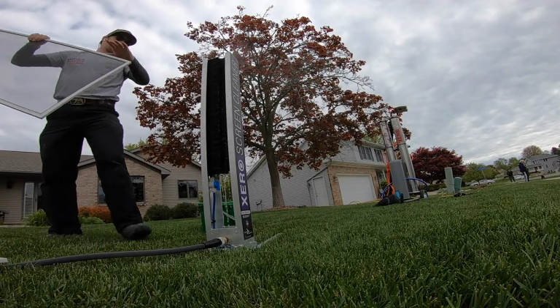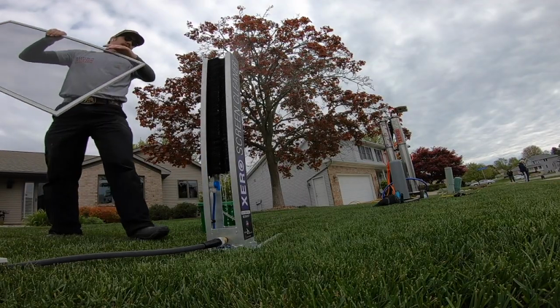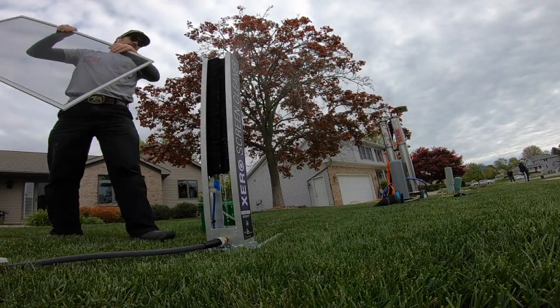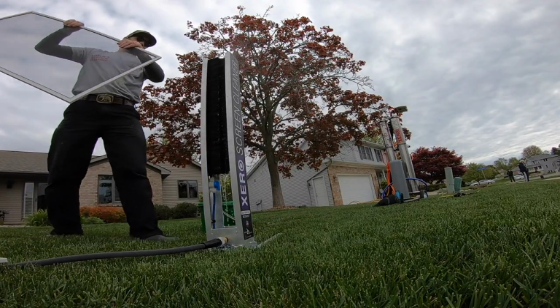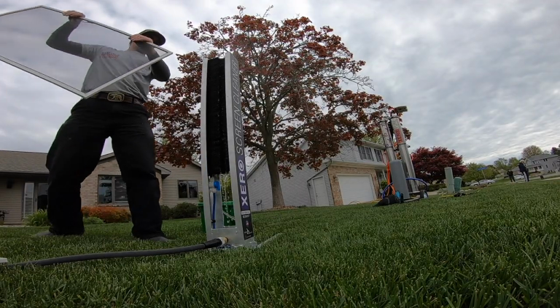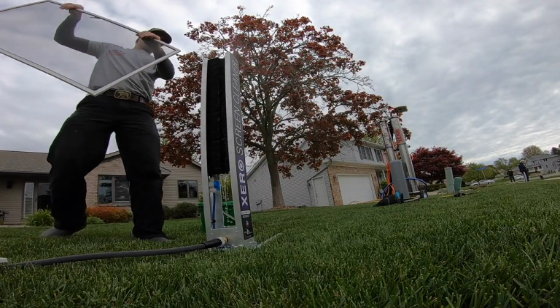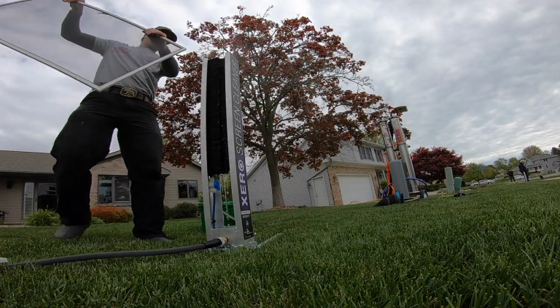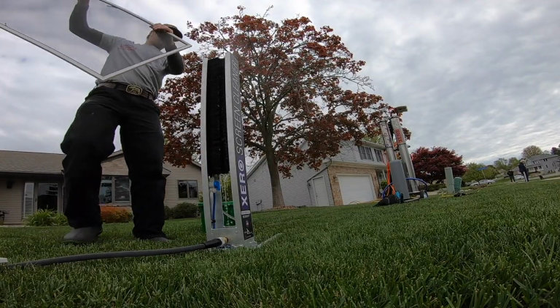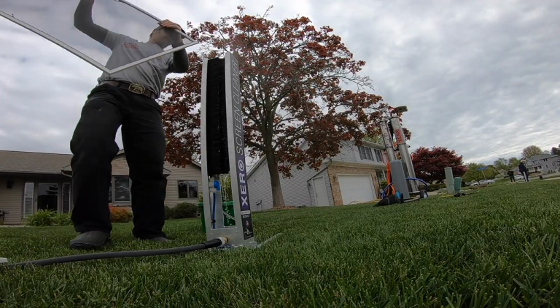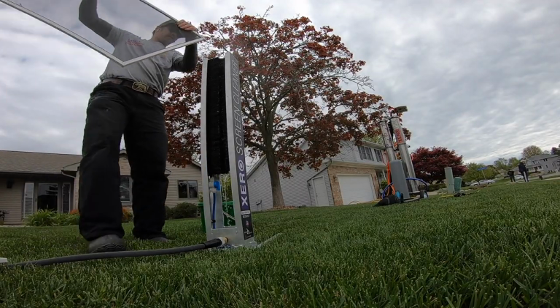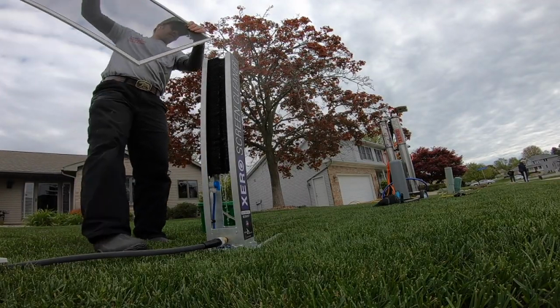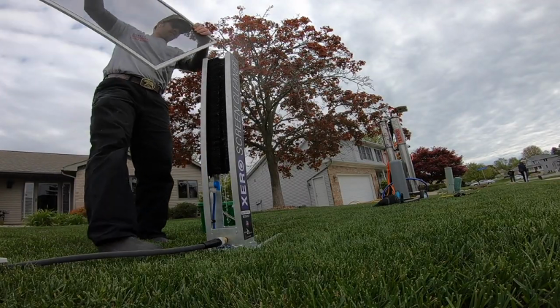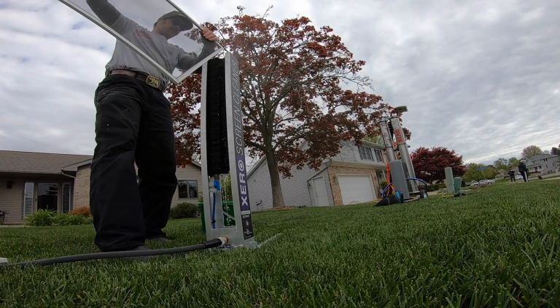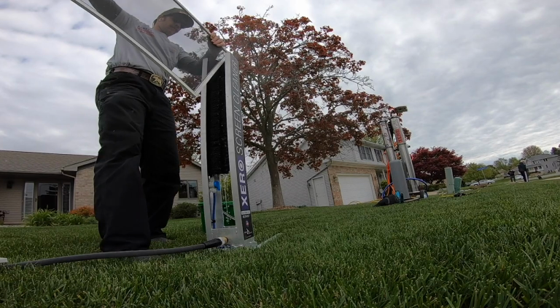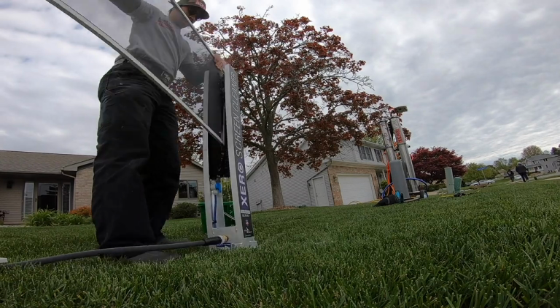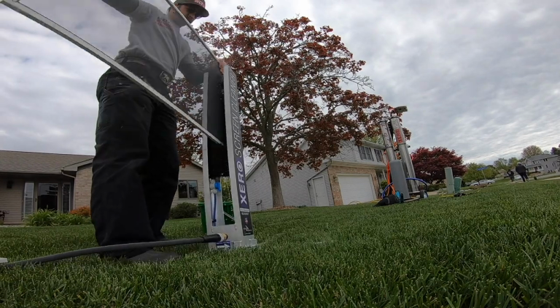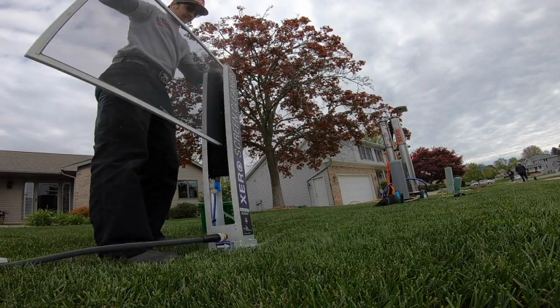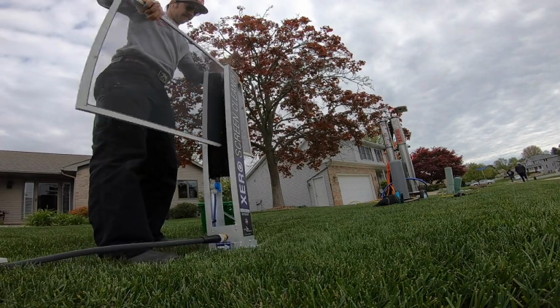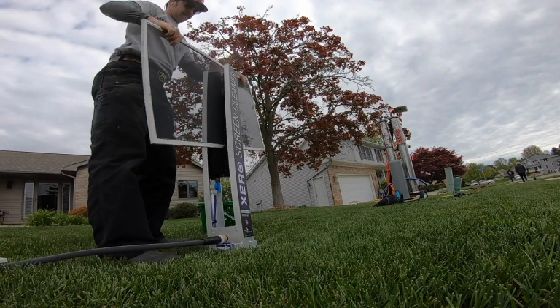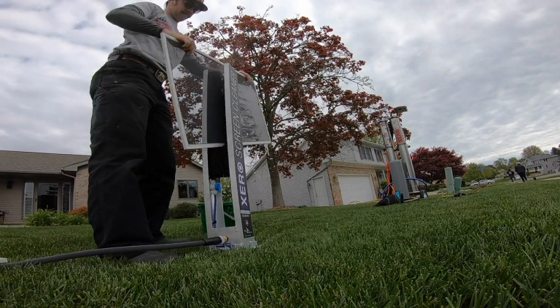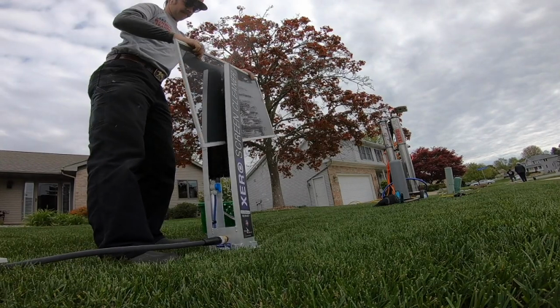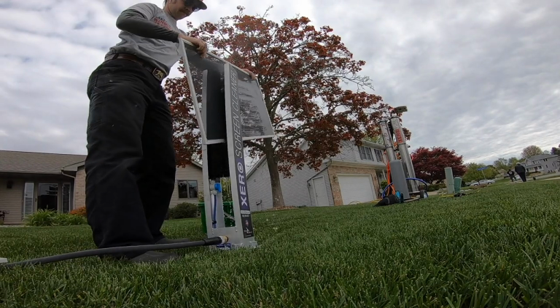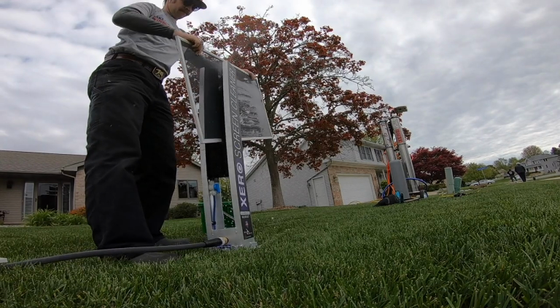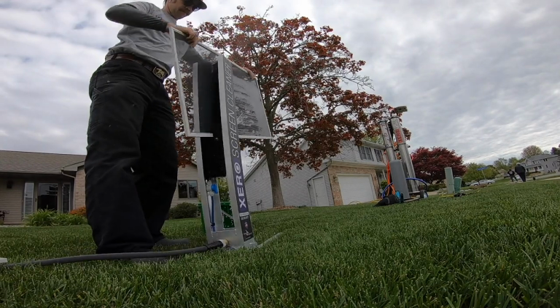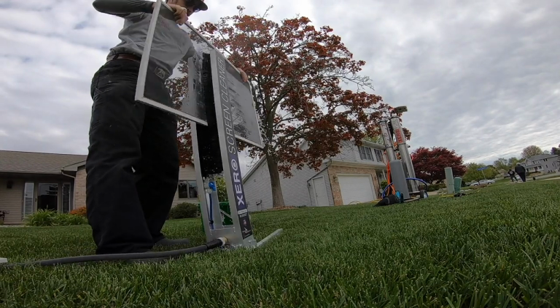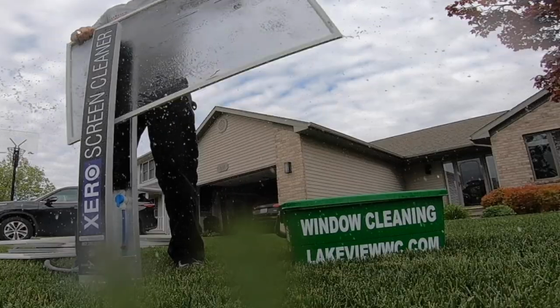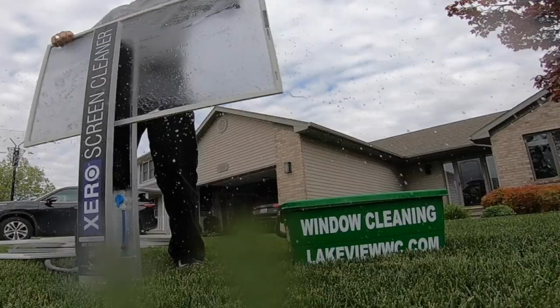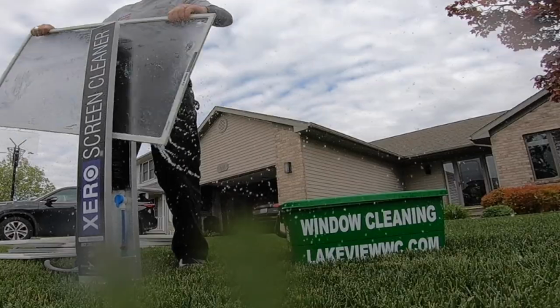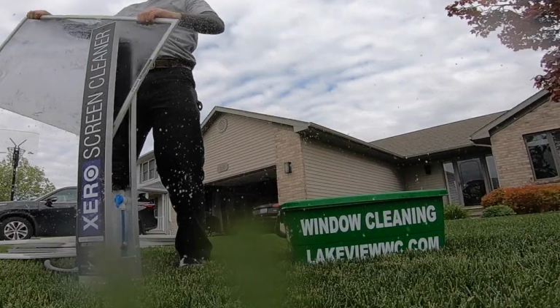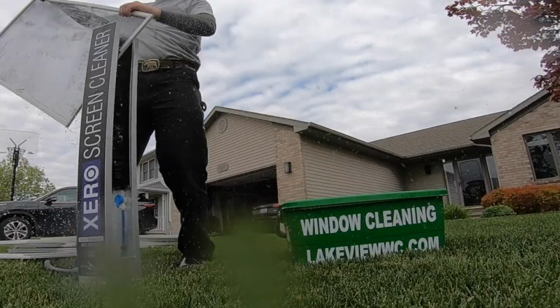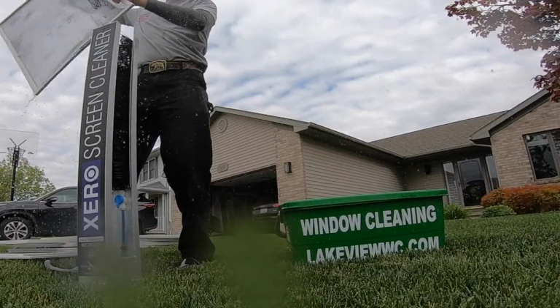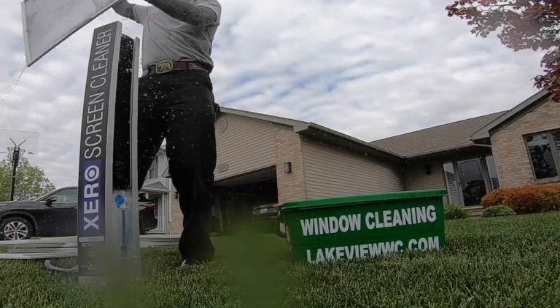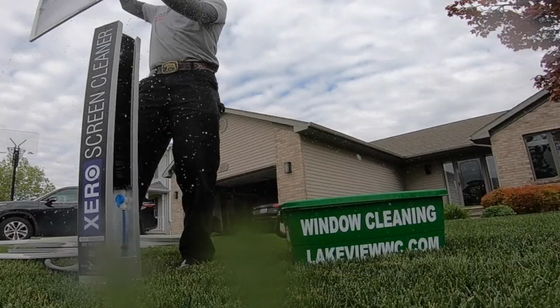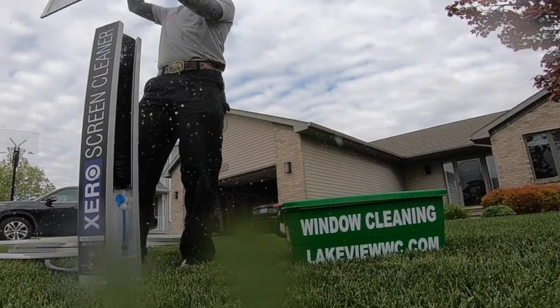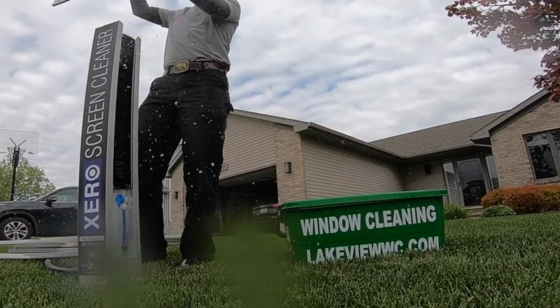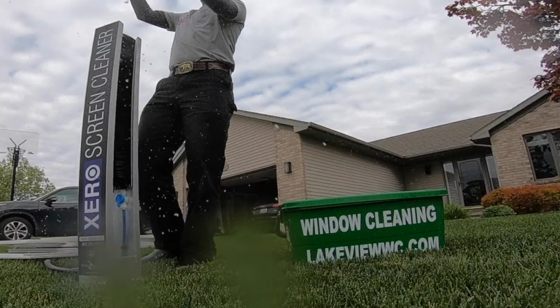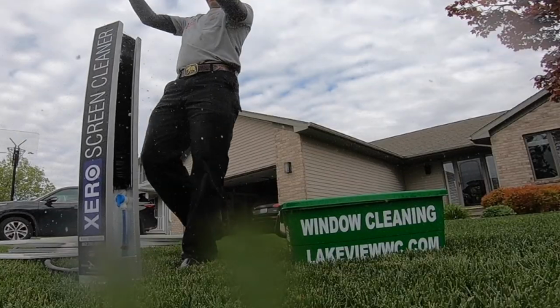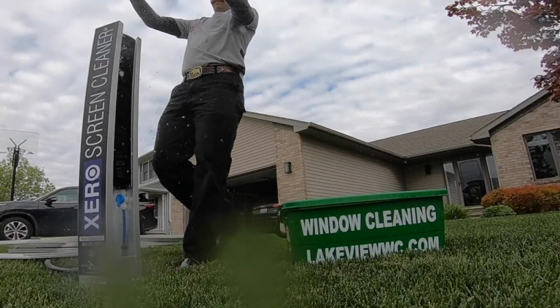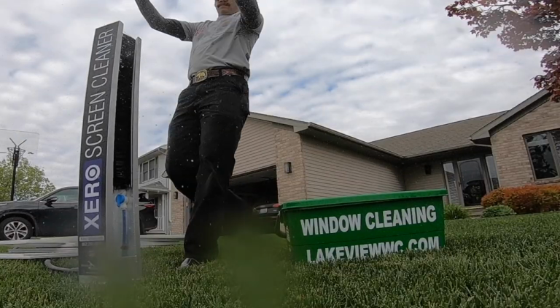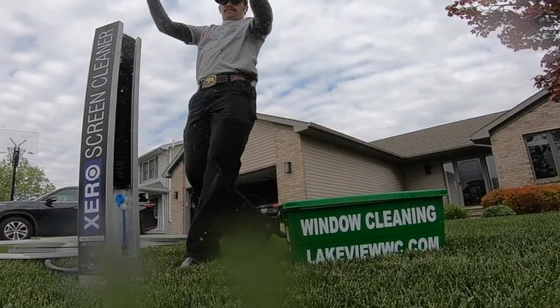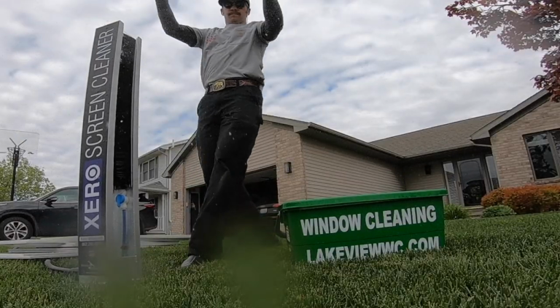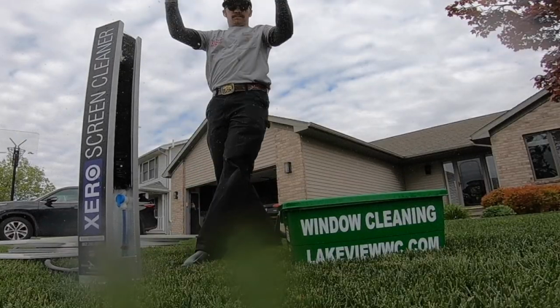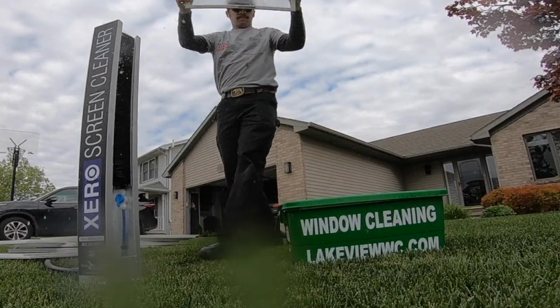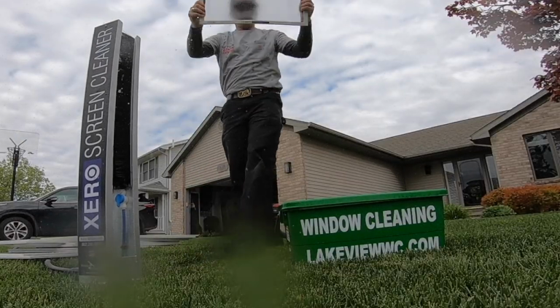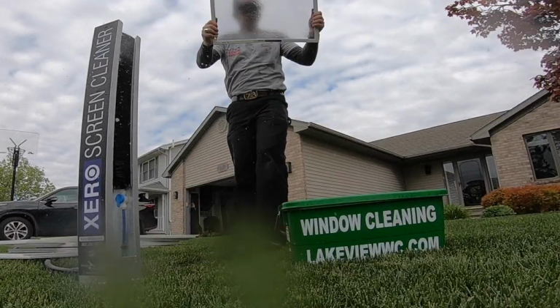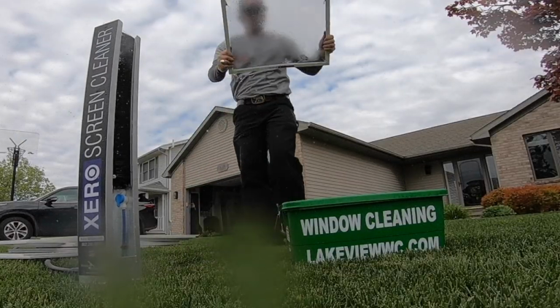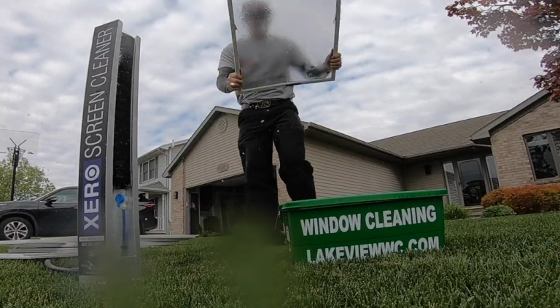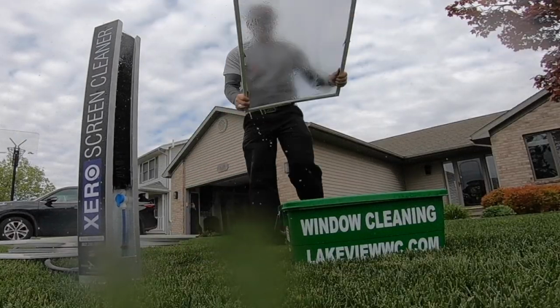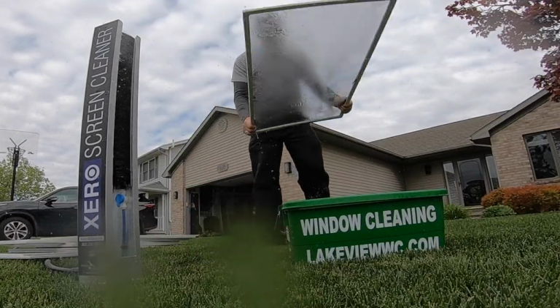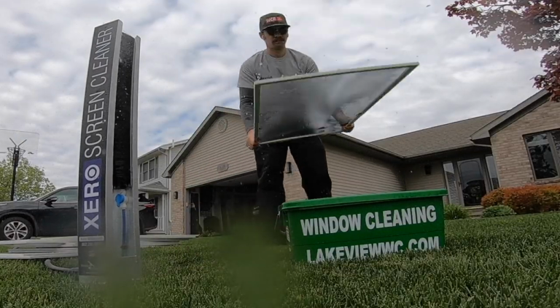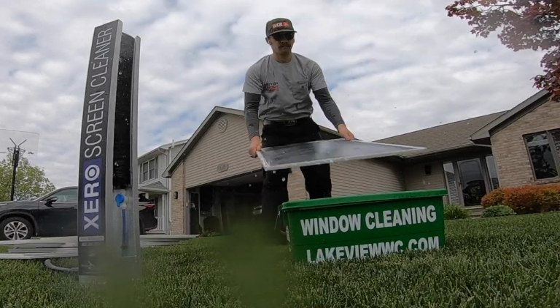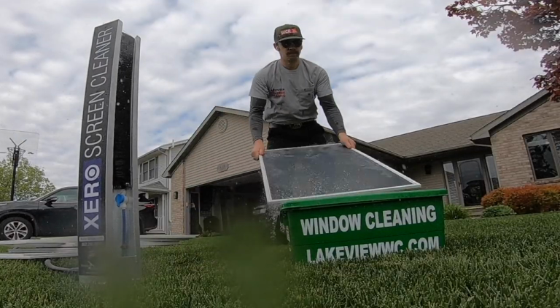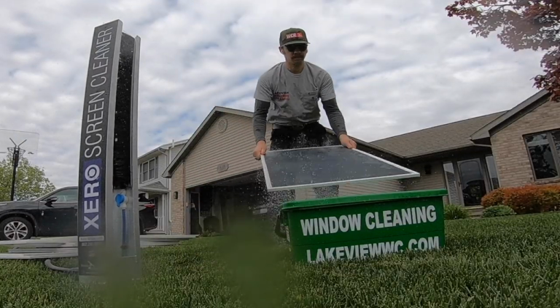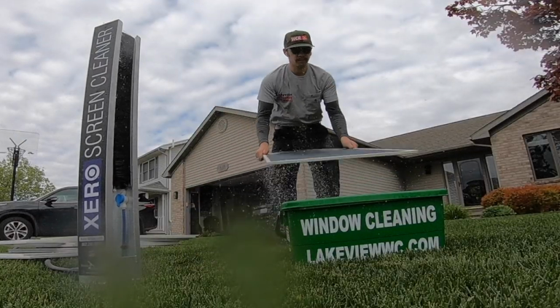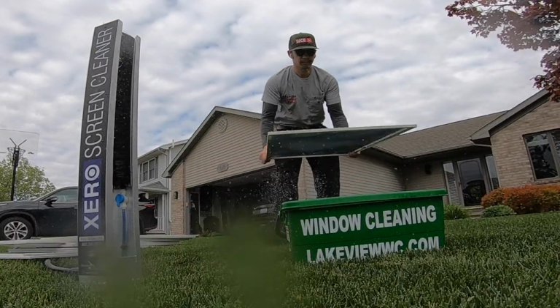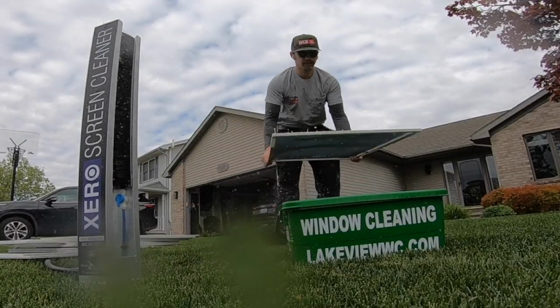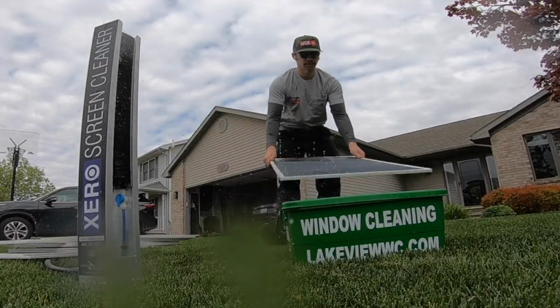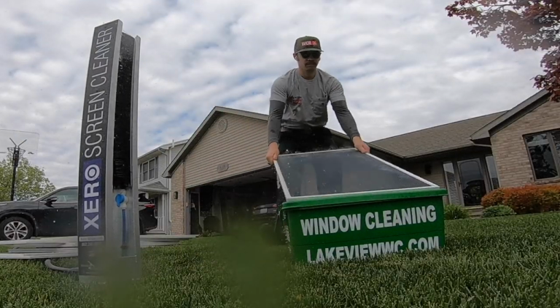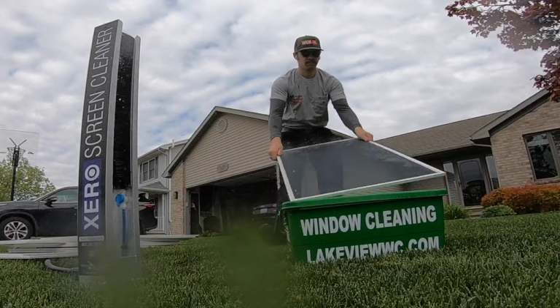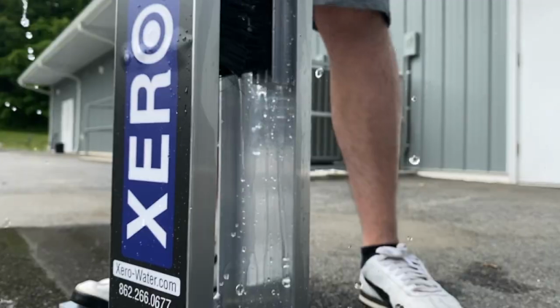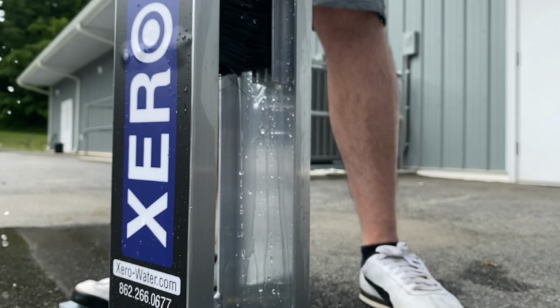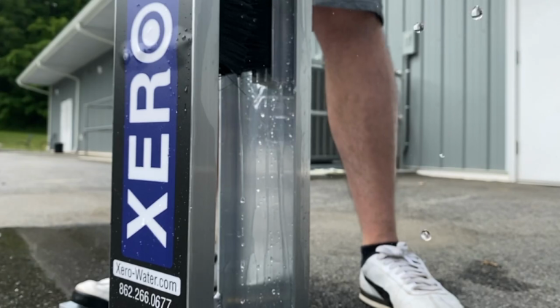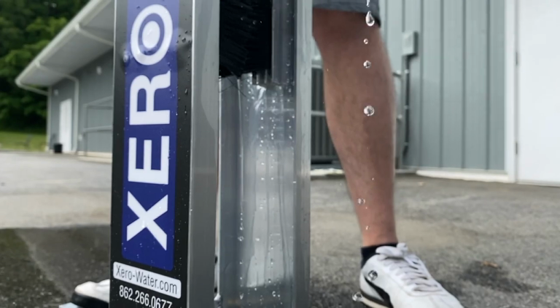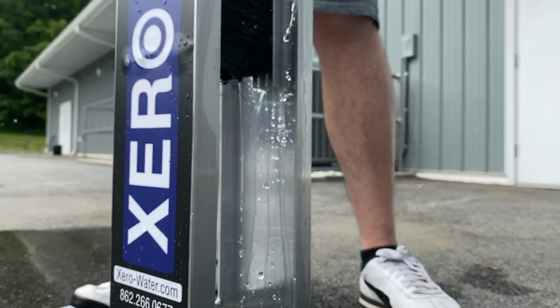We do it in a rotating fashion with the cake on, and then we rinse them. Let's go!